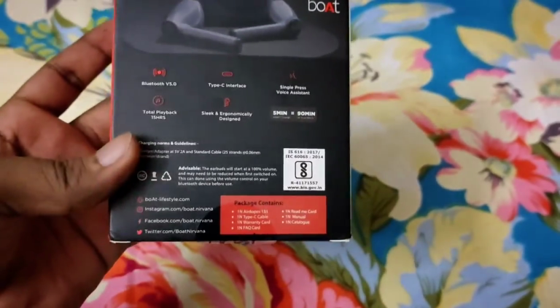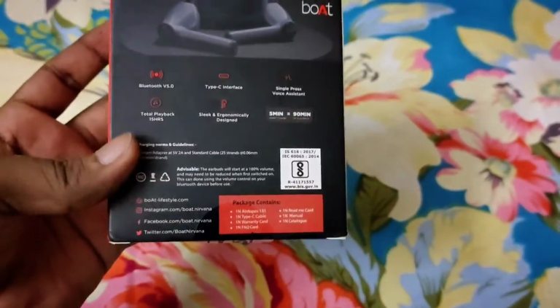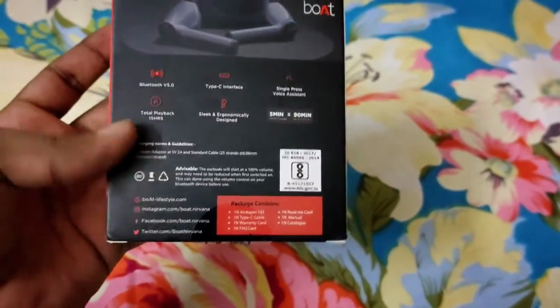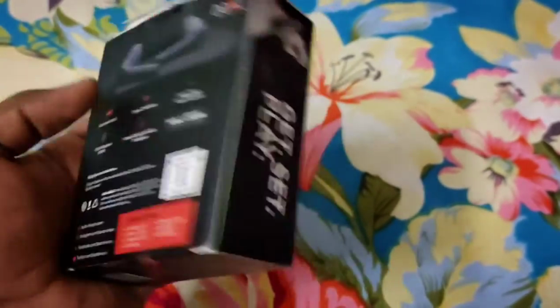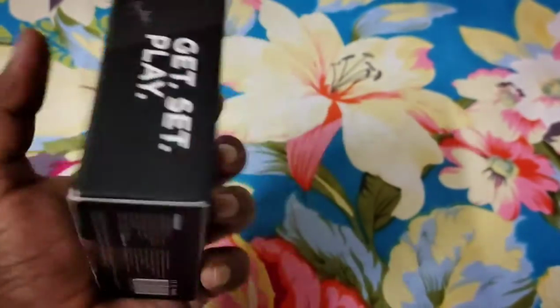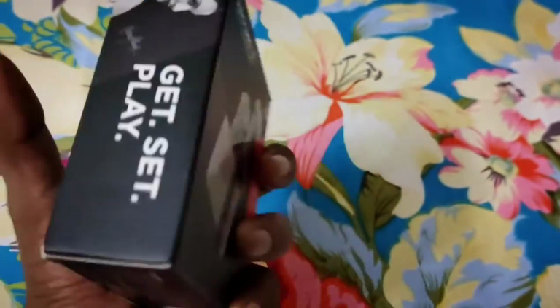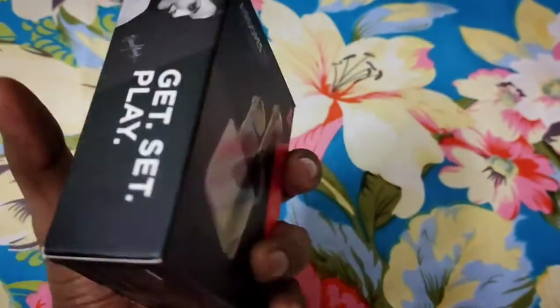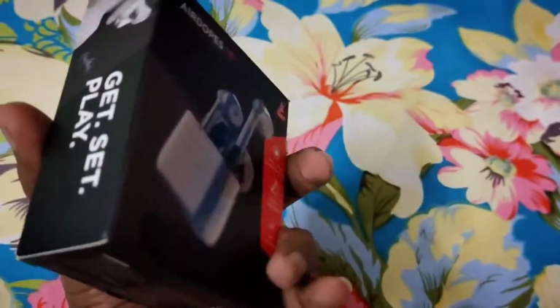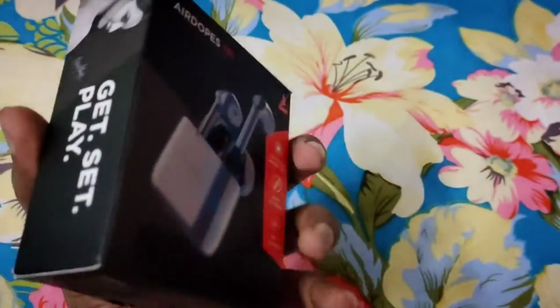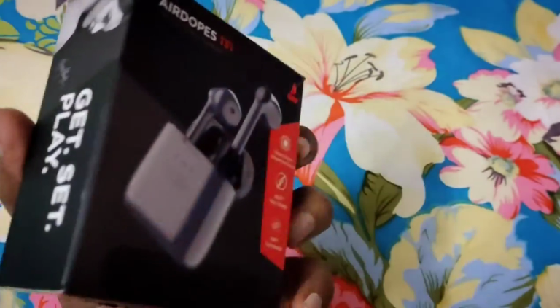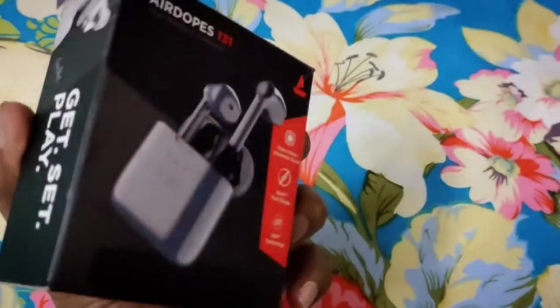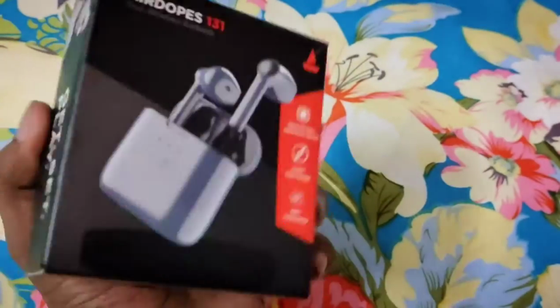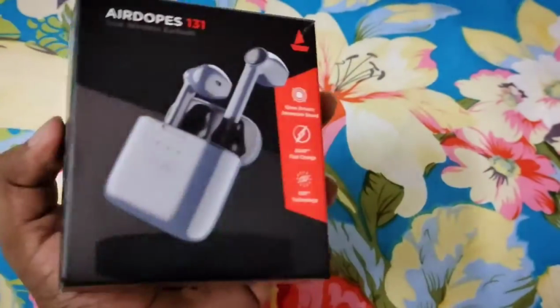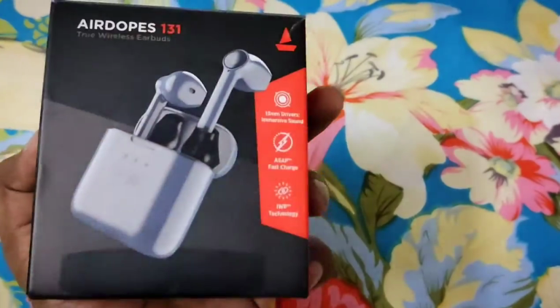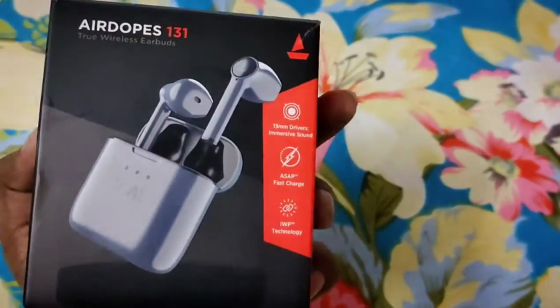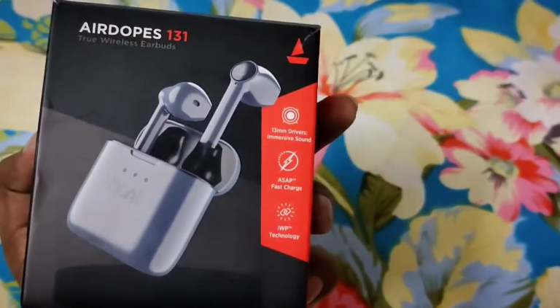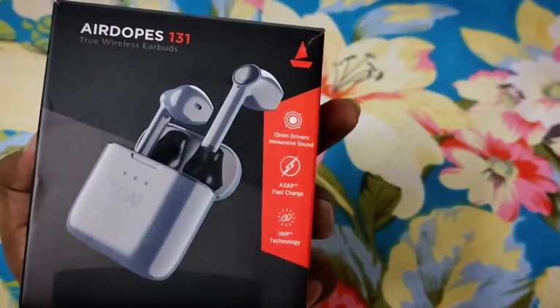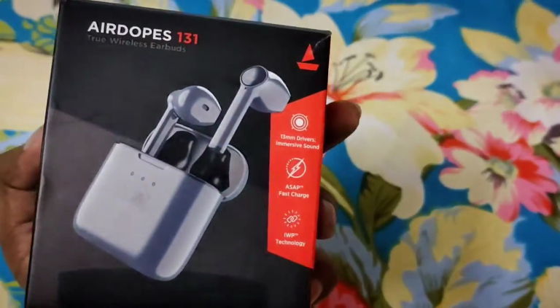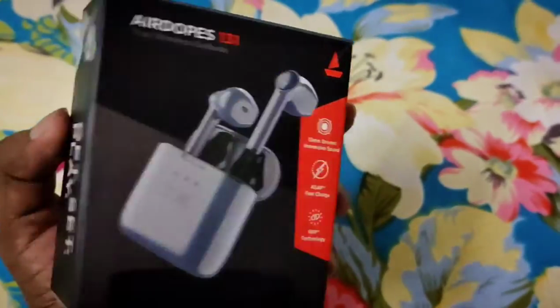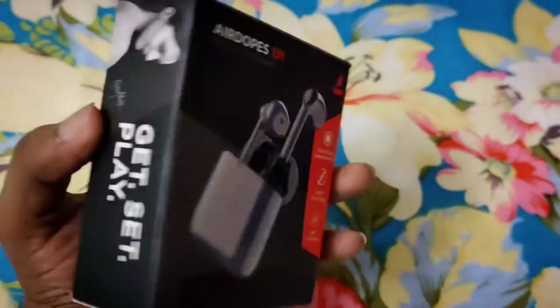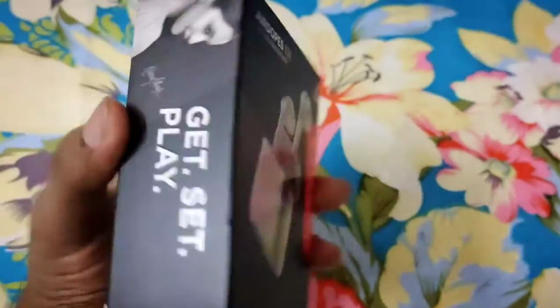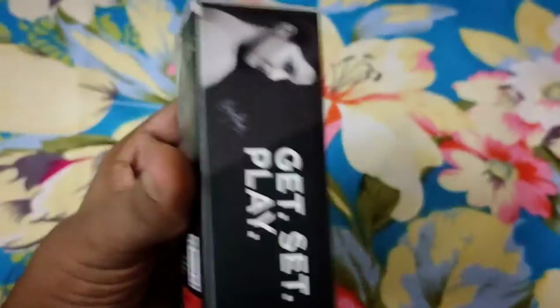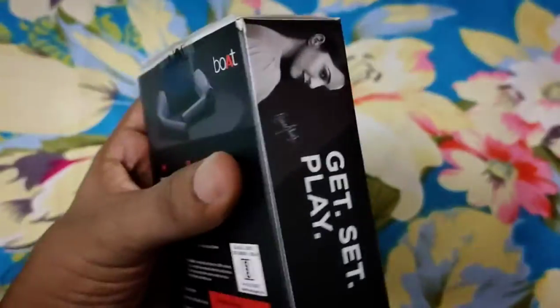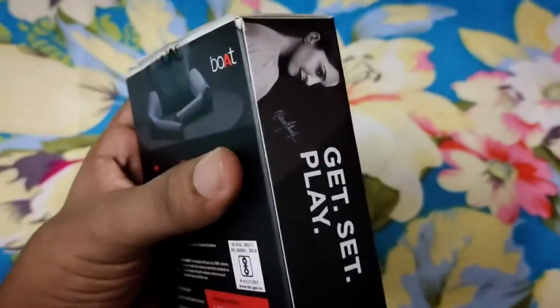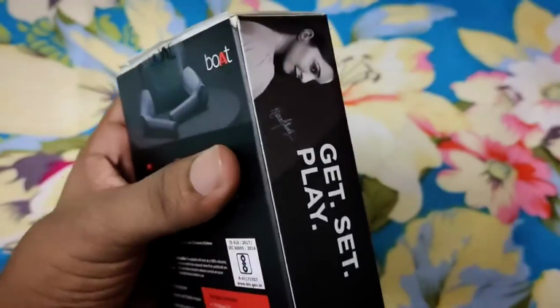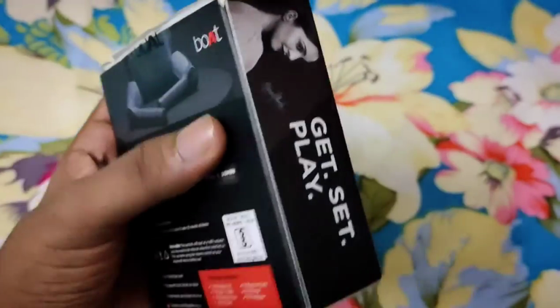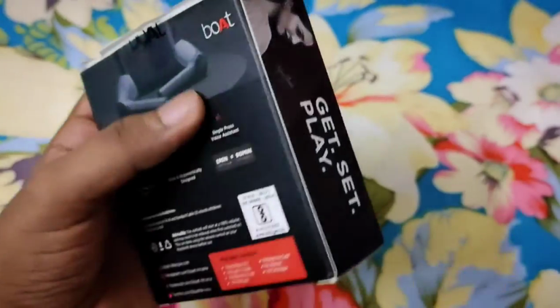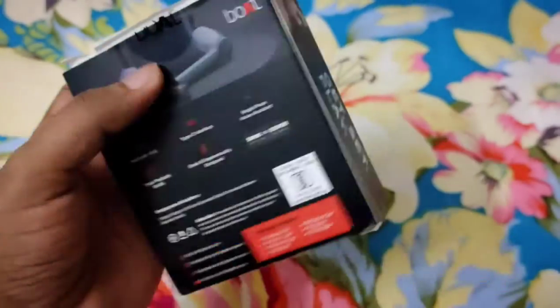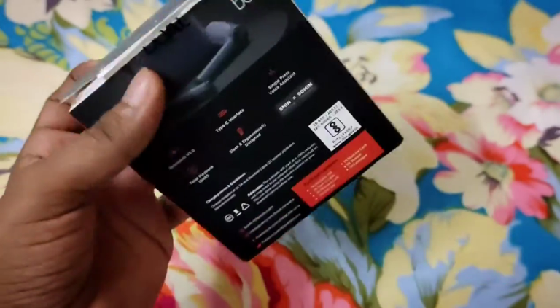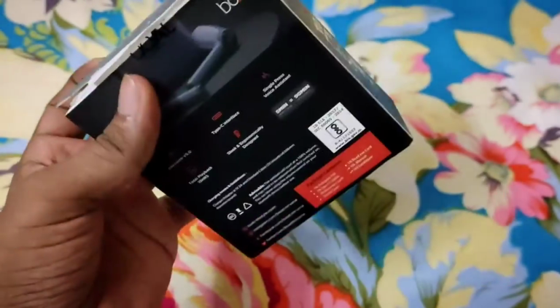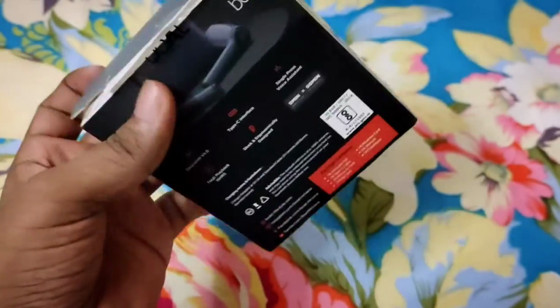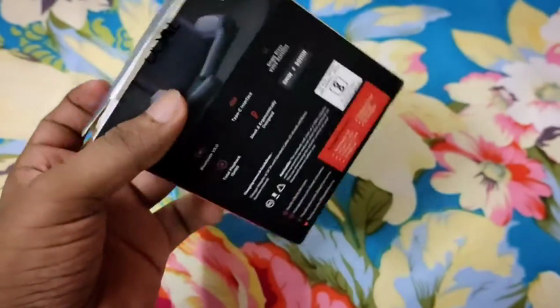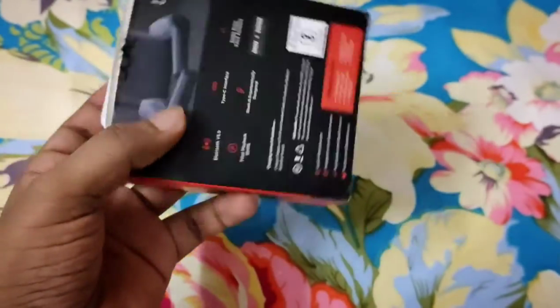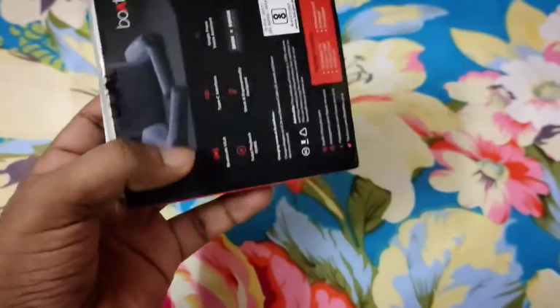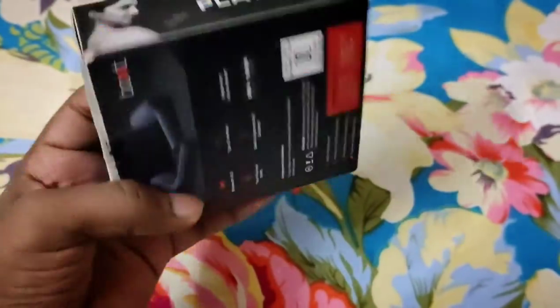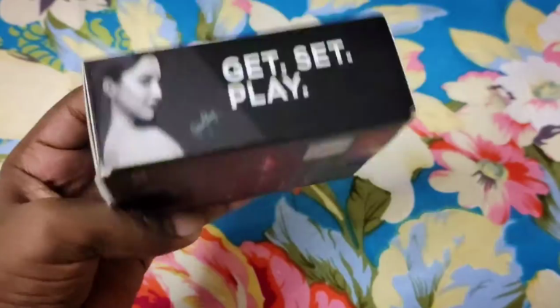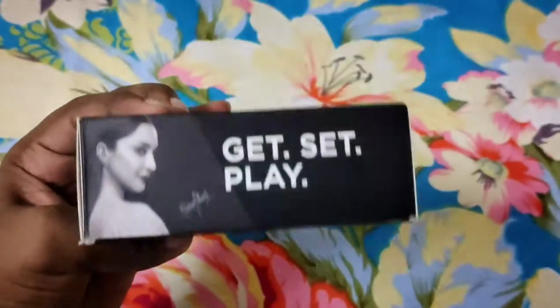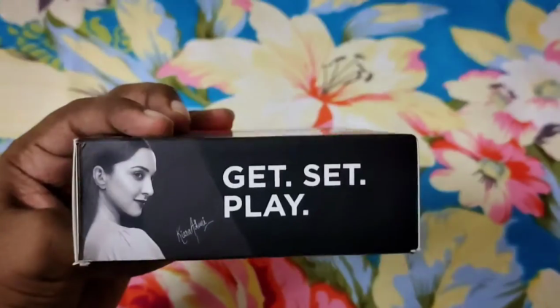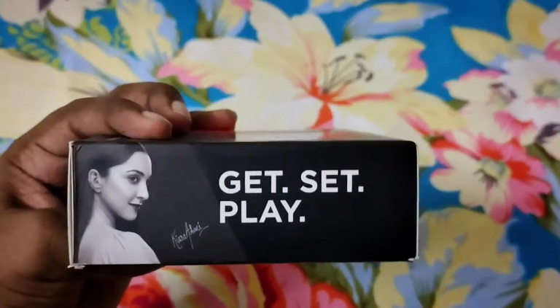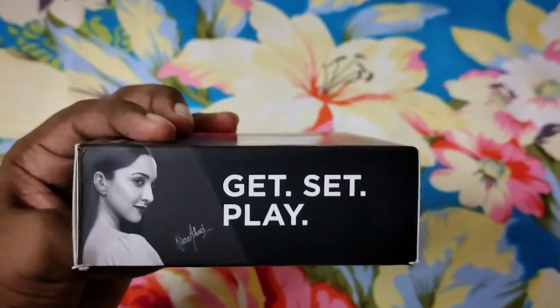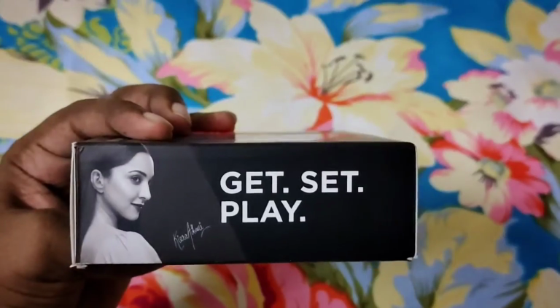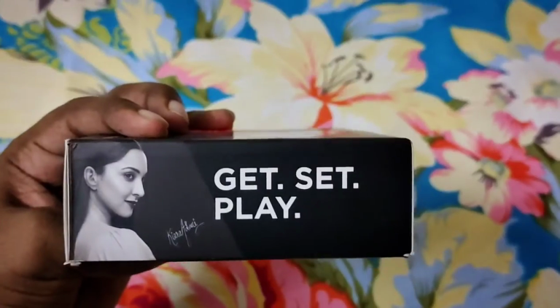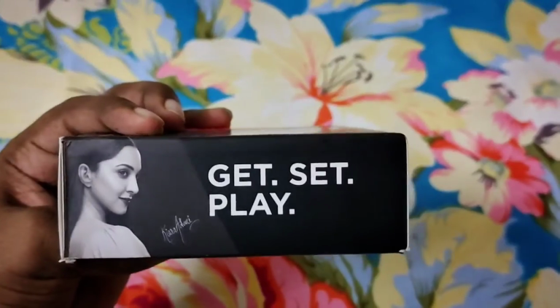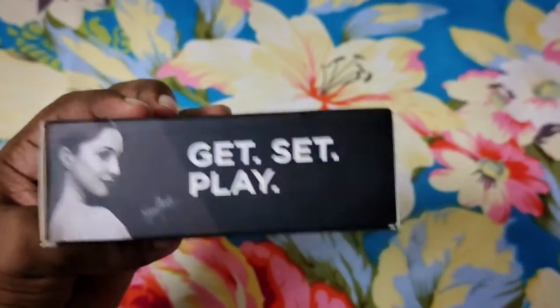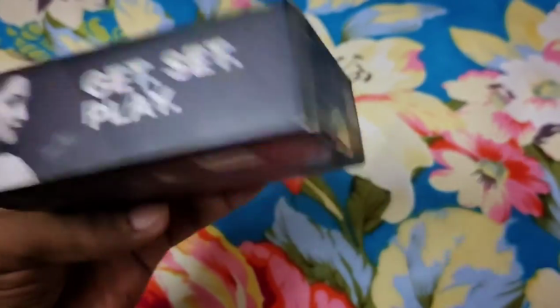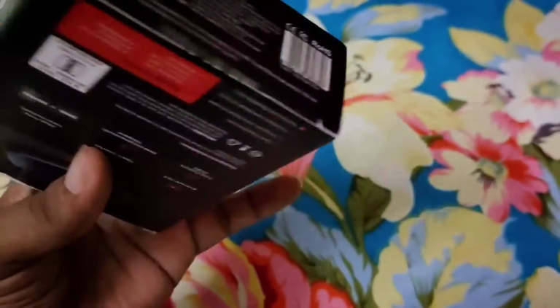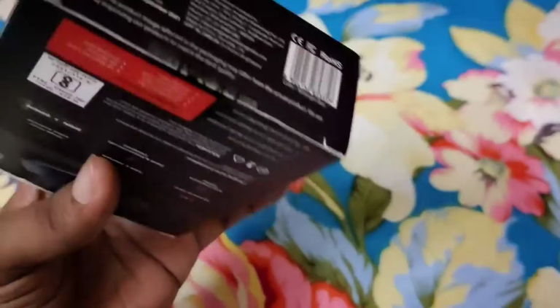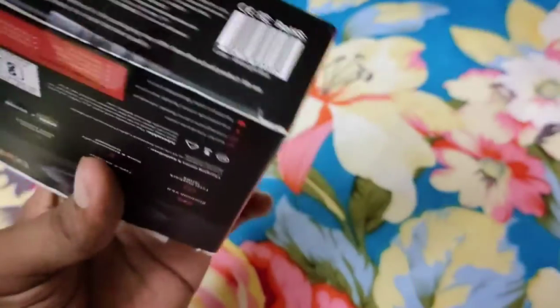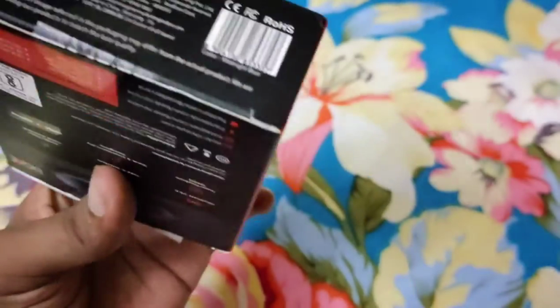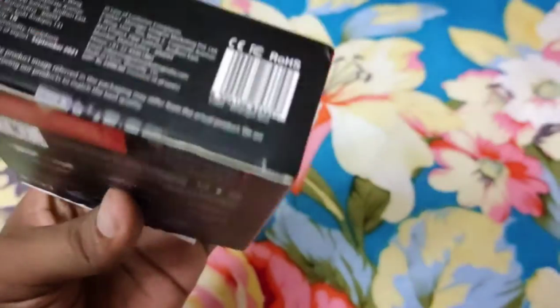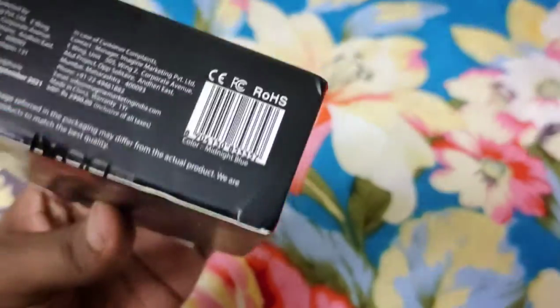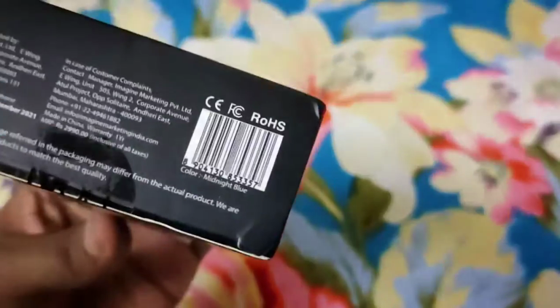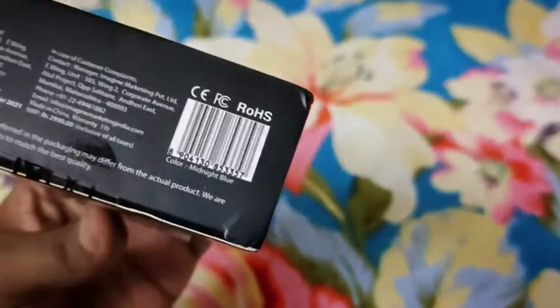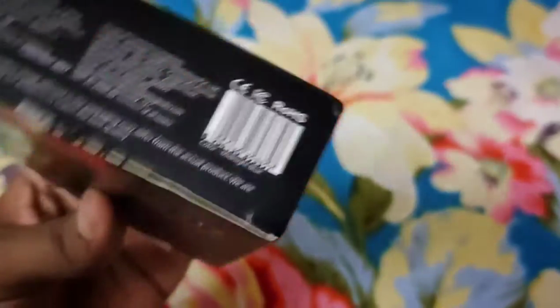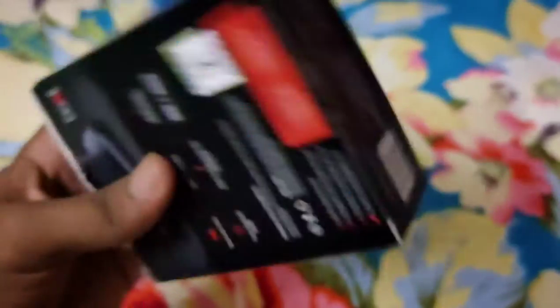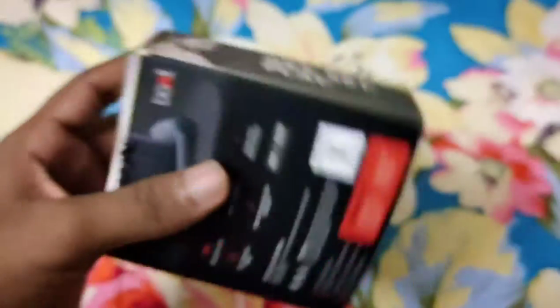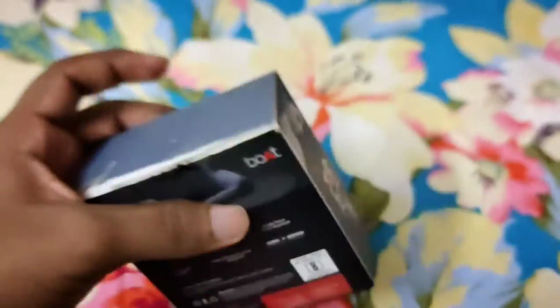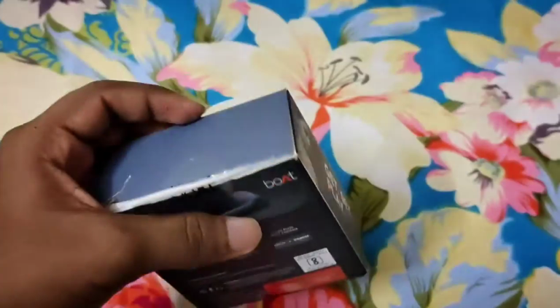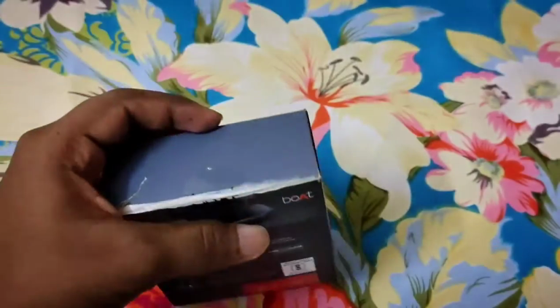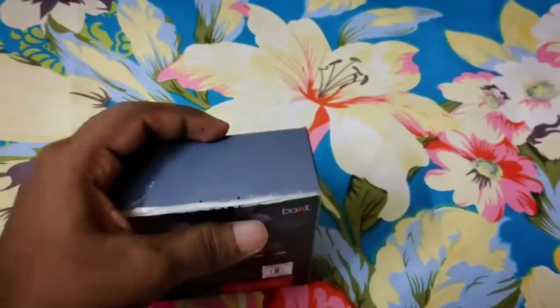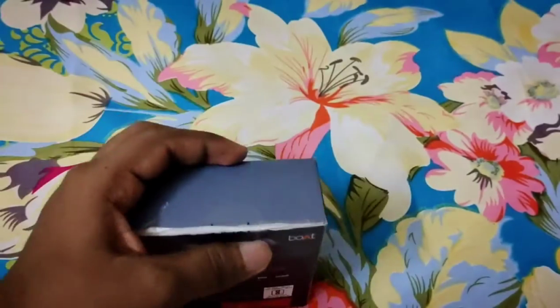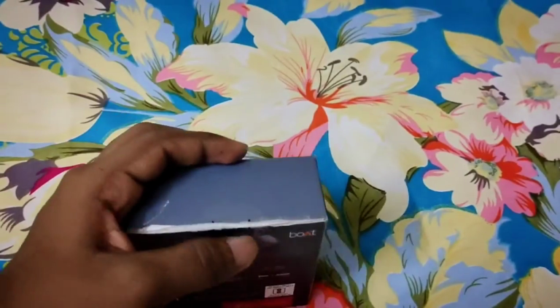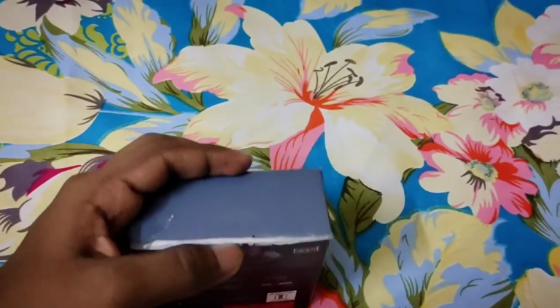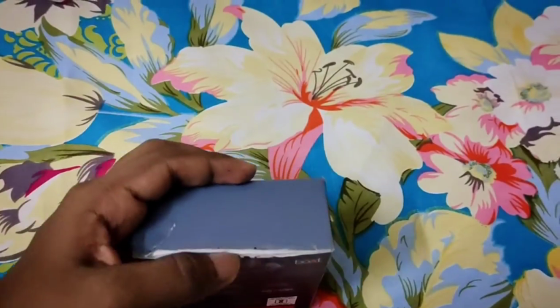5 minutes of charge equals 90 minutes of playback. Okay guys, now I am going to start the unboxing.